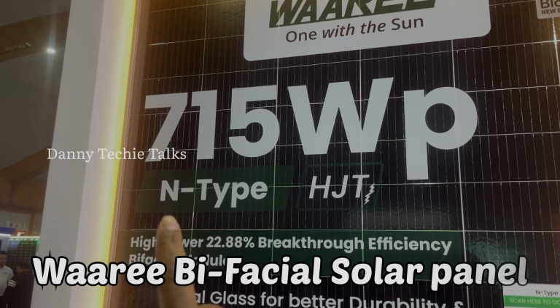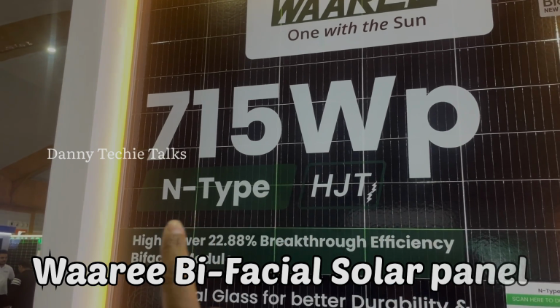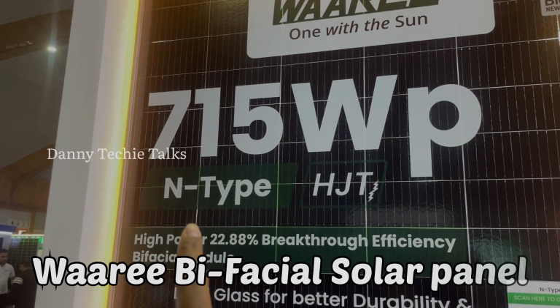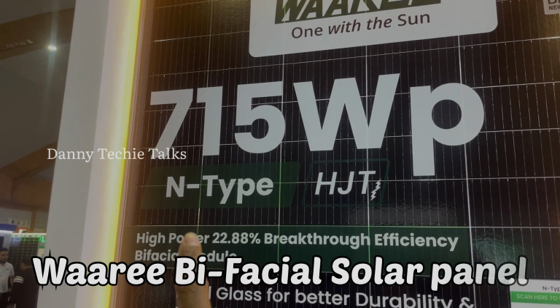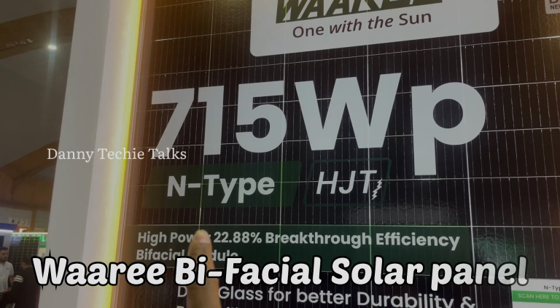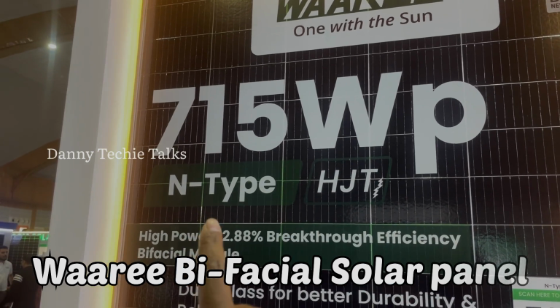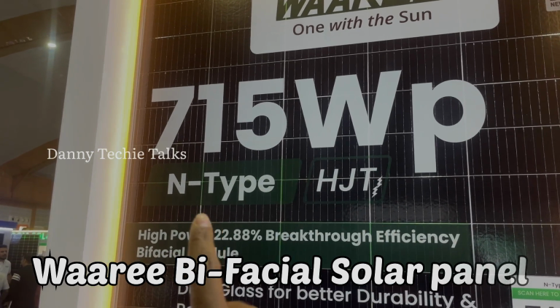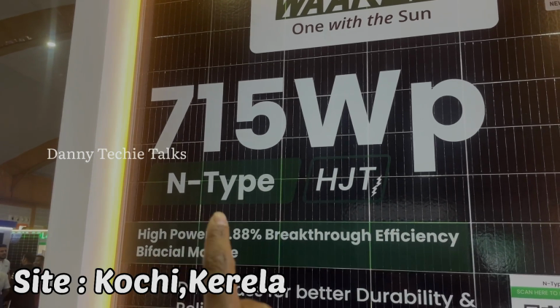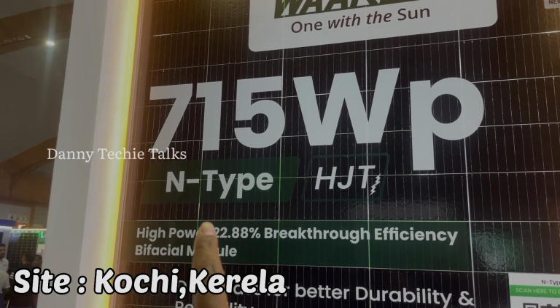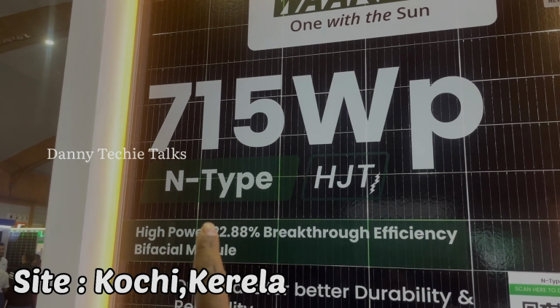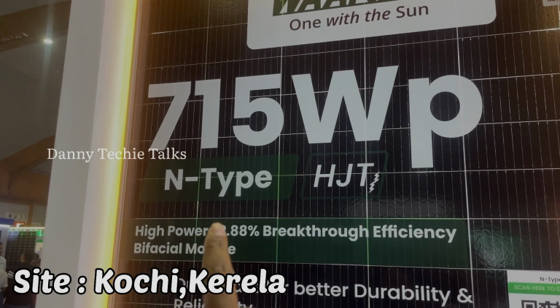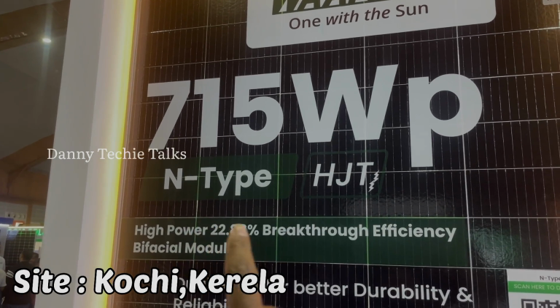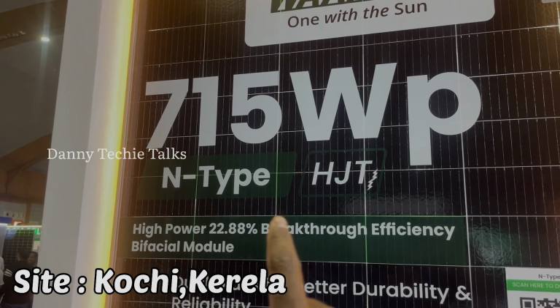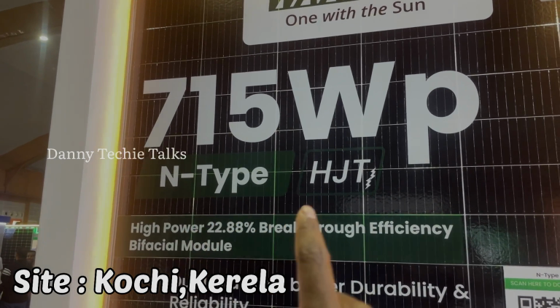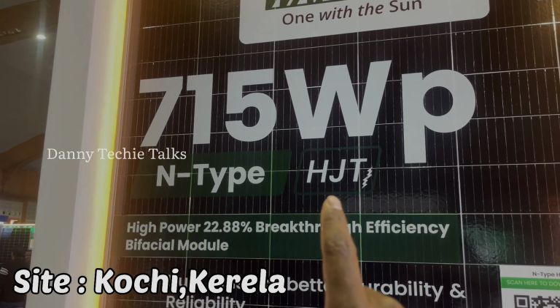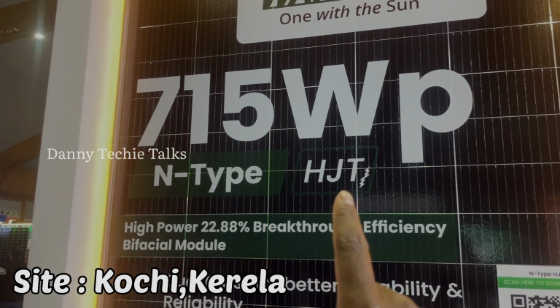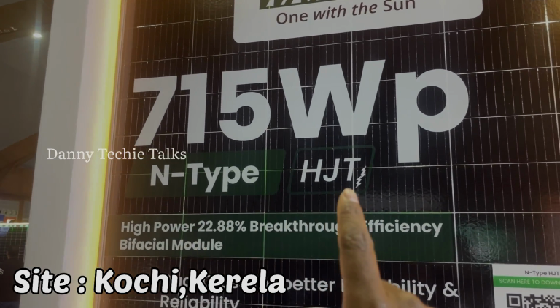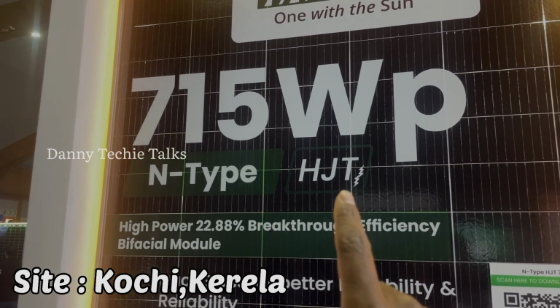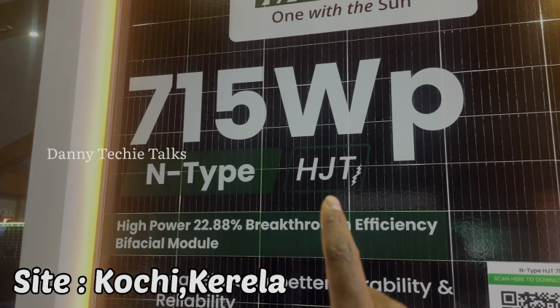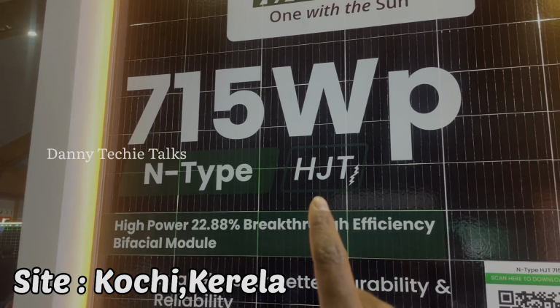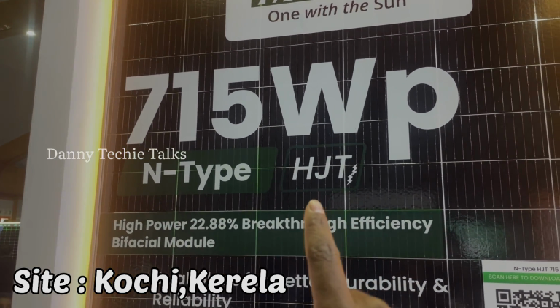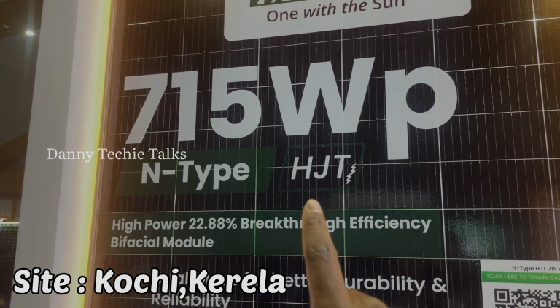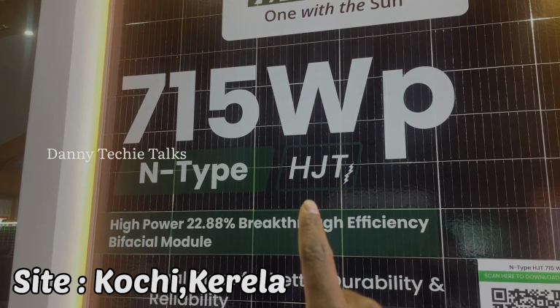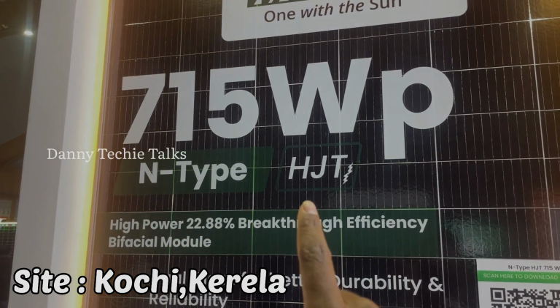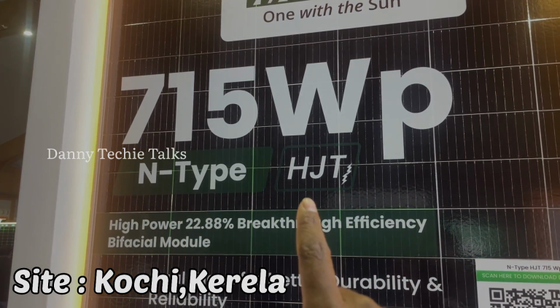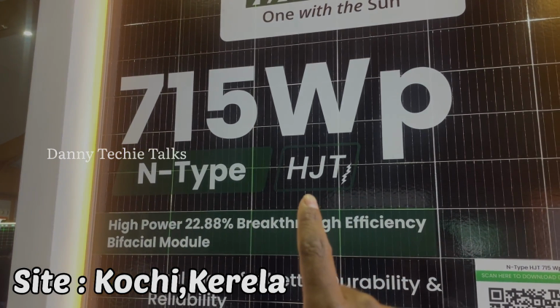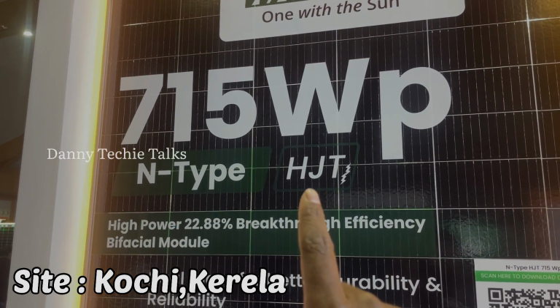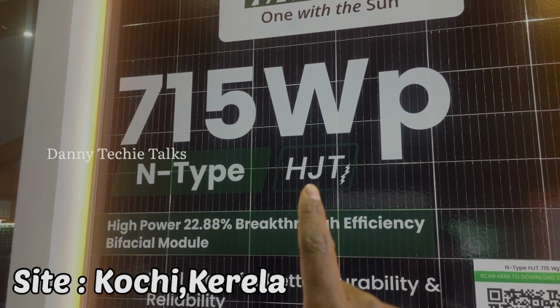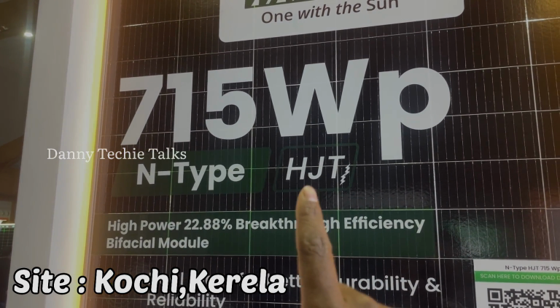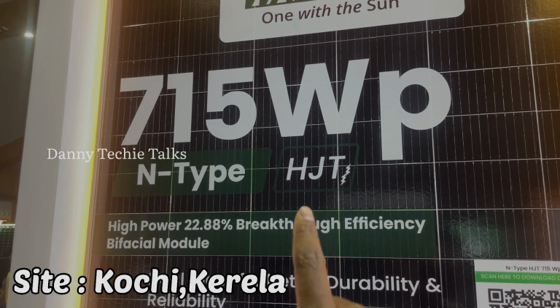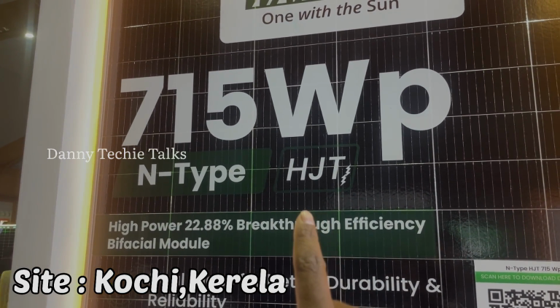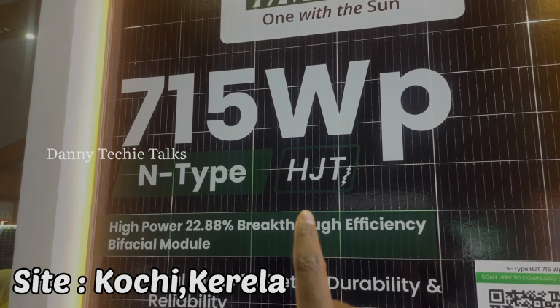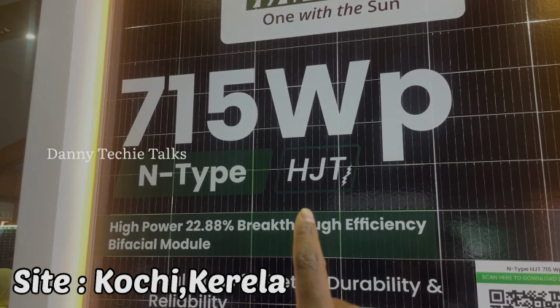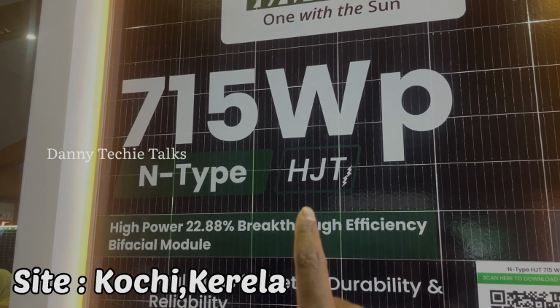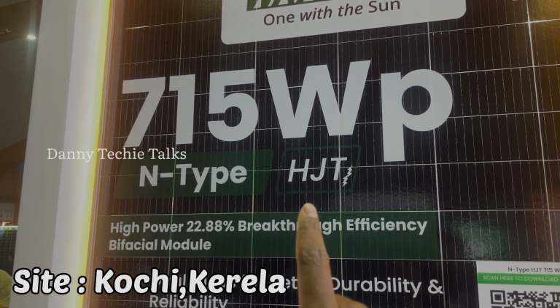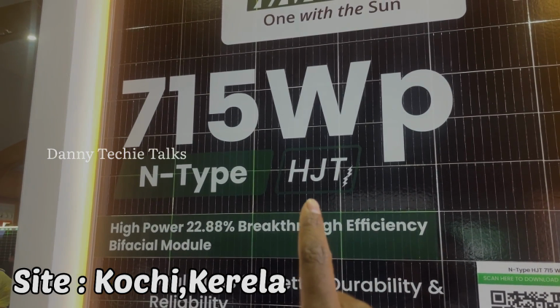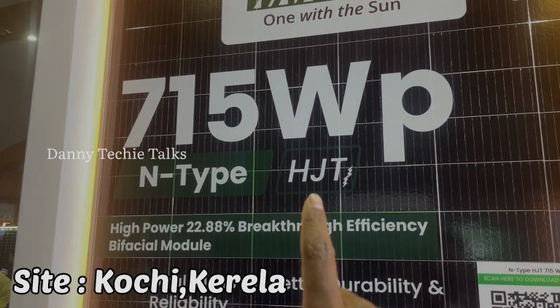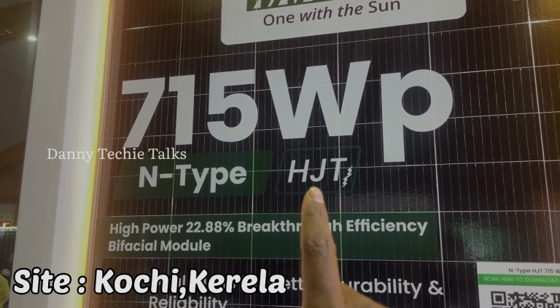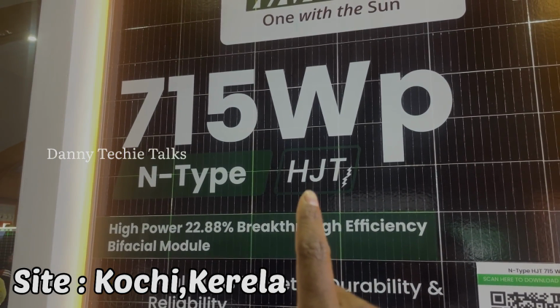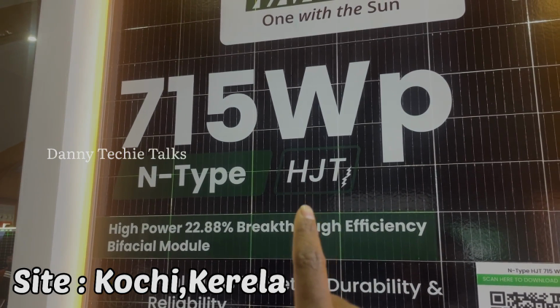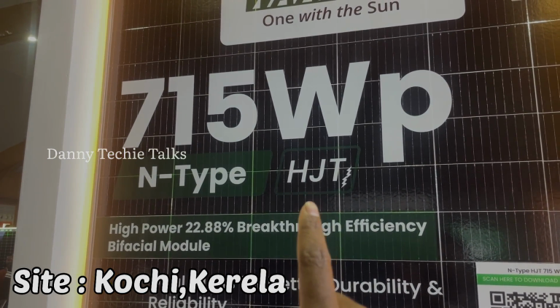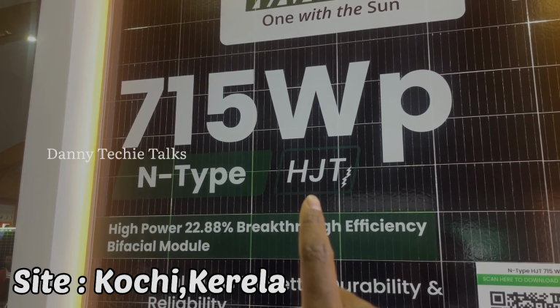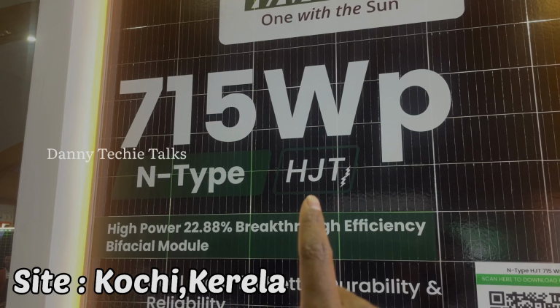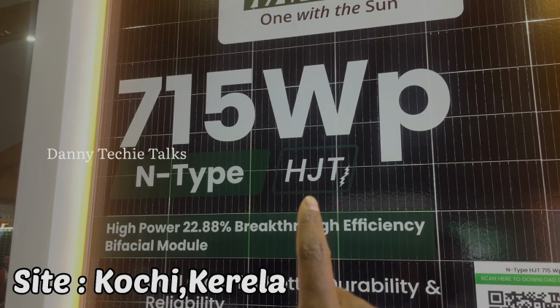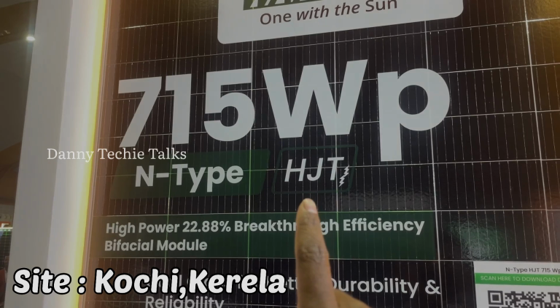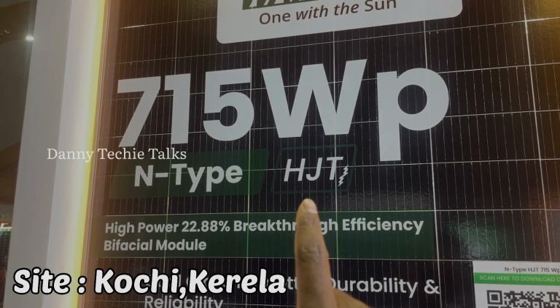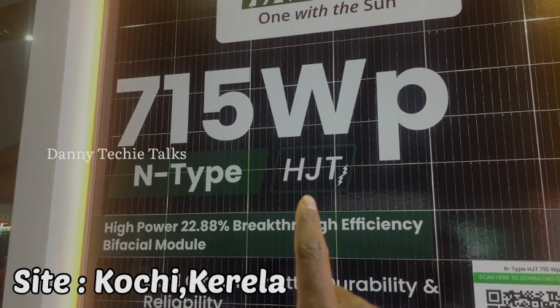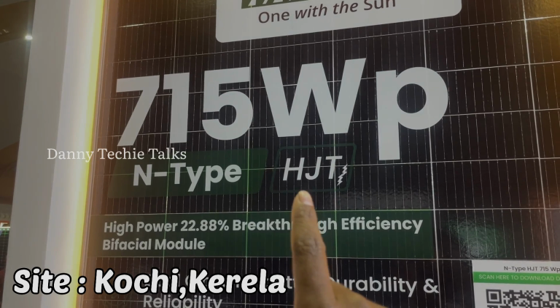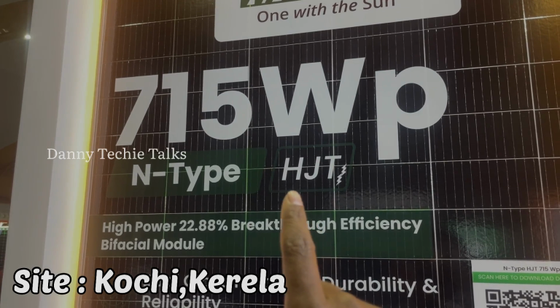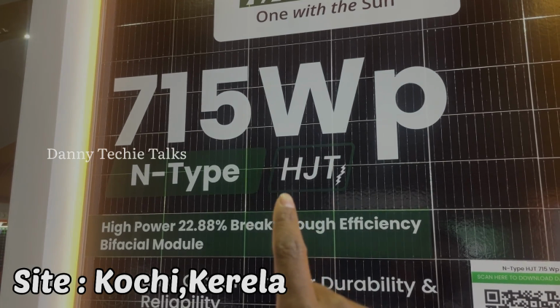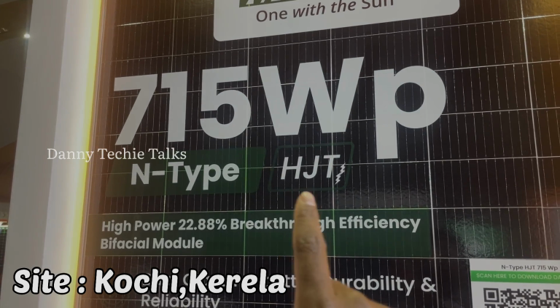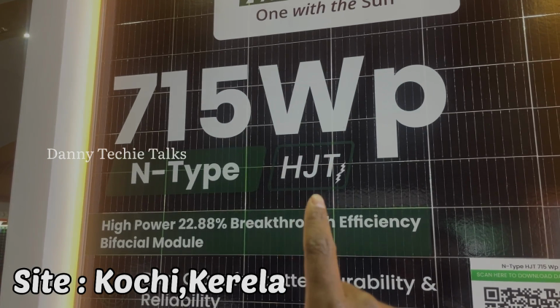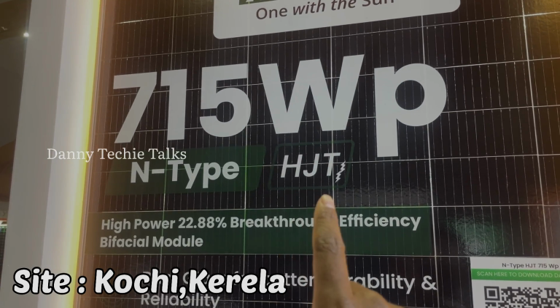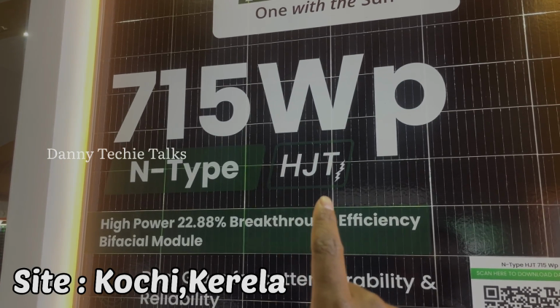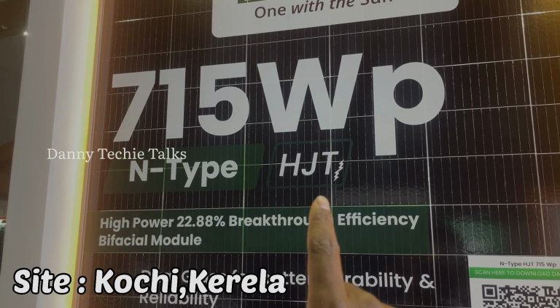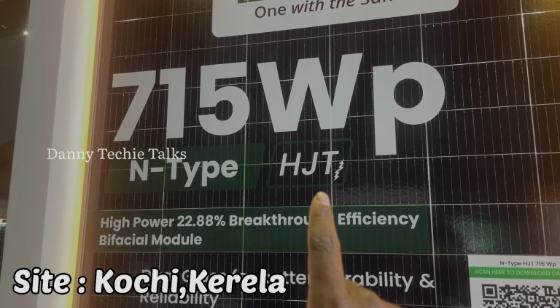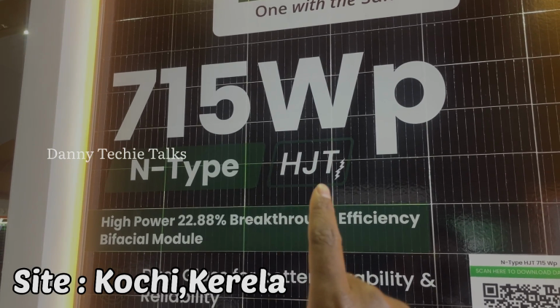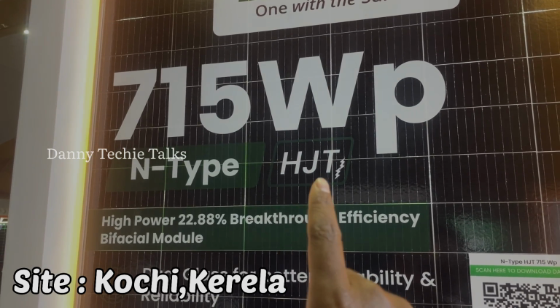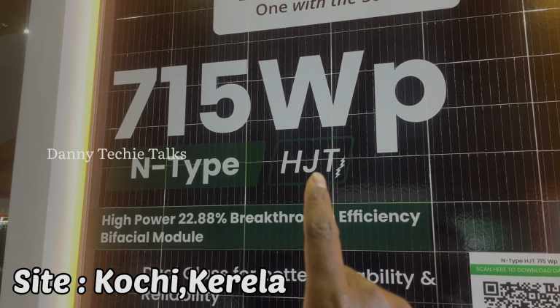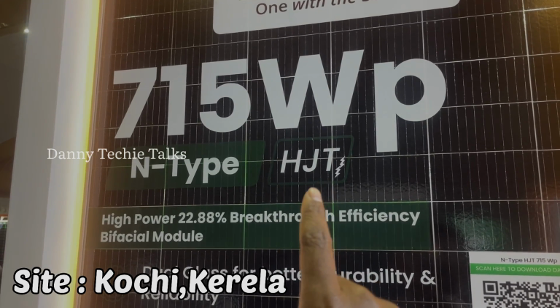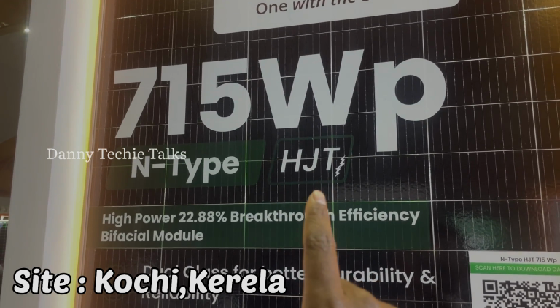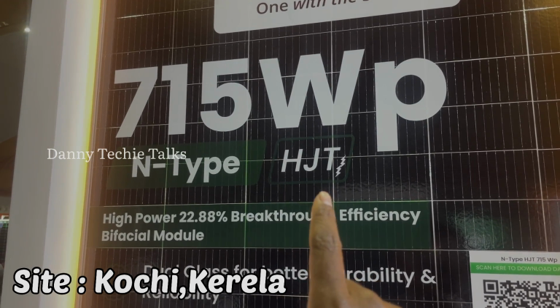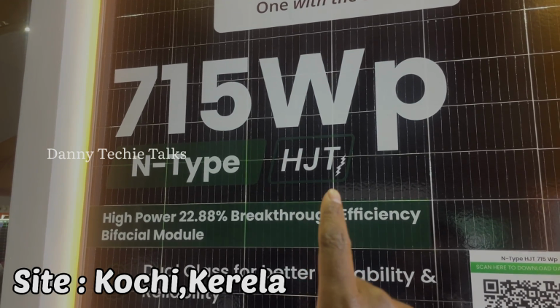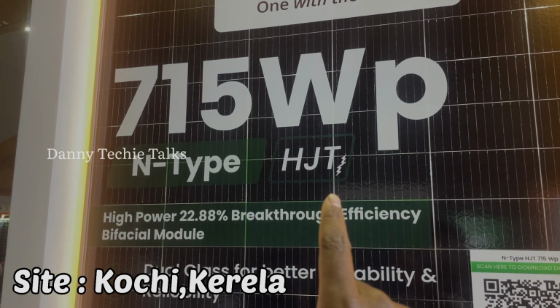There are different solar cell types: P-type, N-type, Monocrystalline, Polycrystalline, Mono PERC with half-cut, and Heterojunction Technology, or HJT.